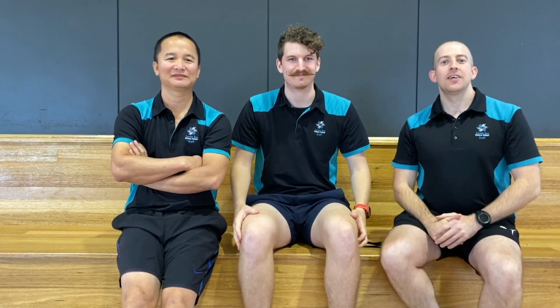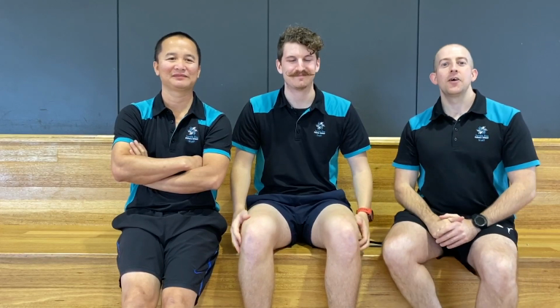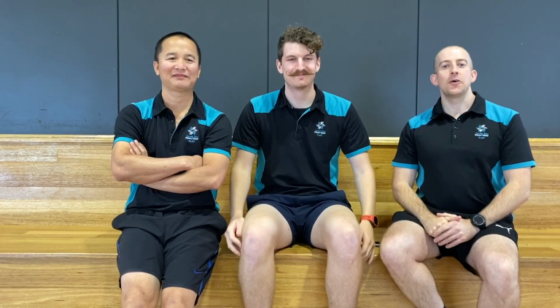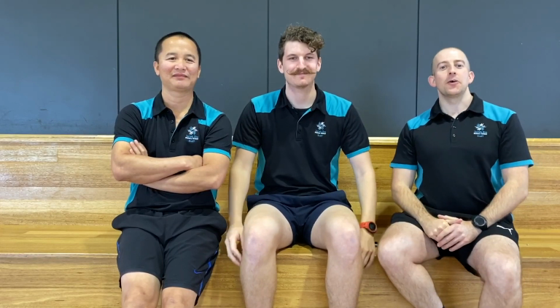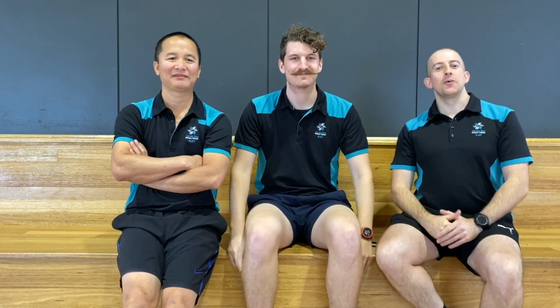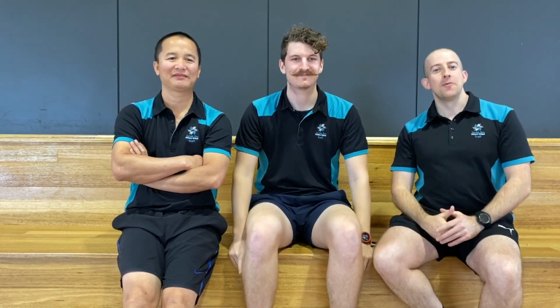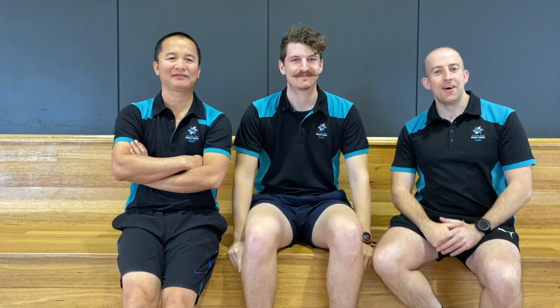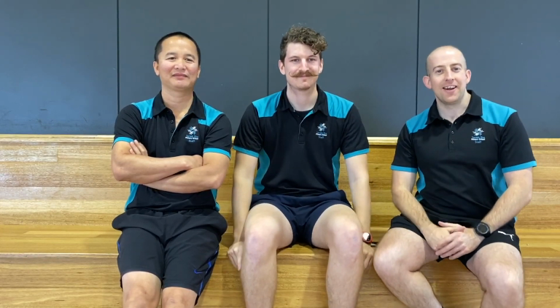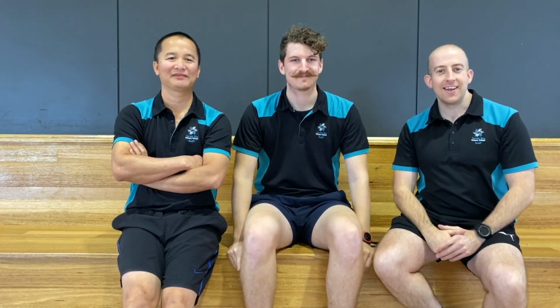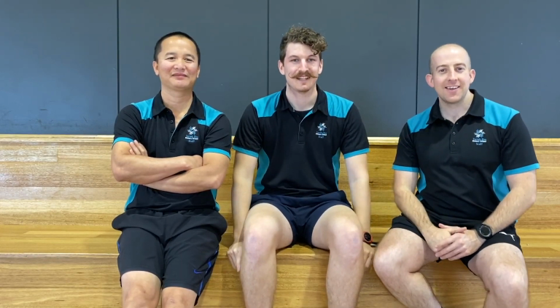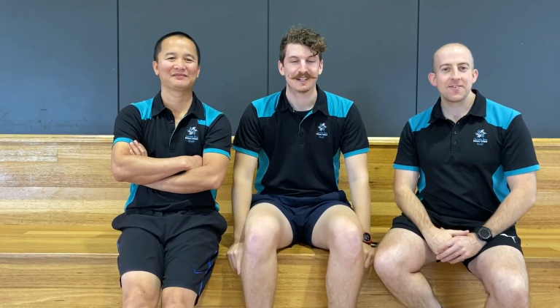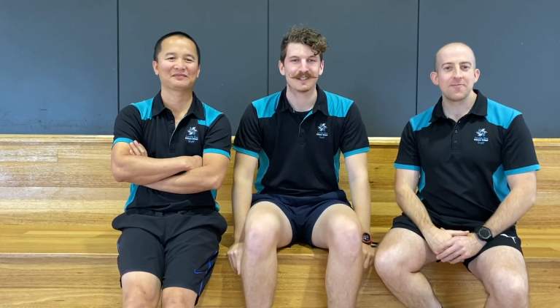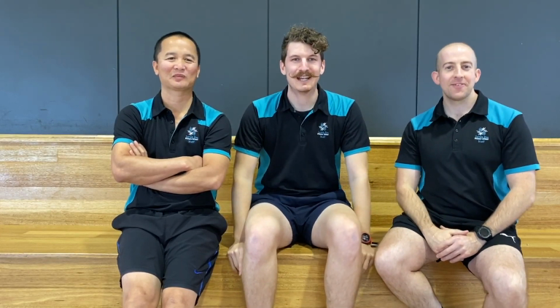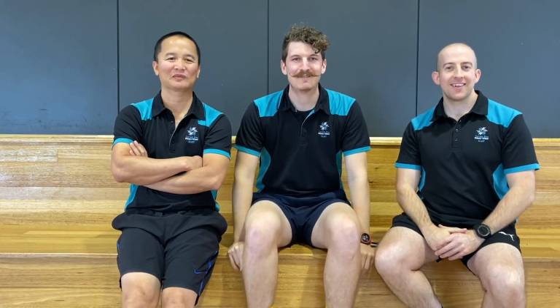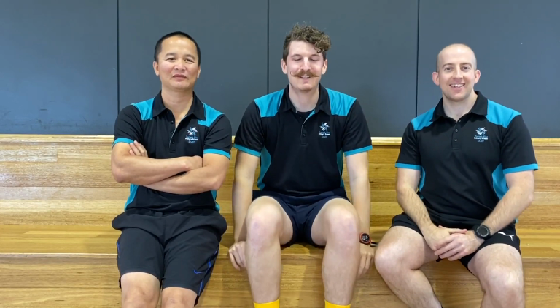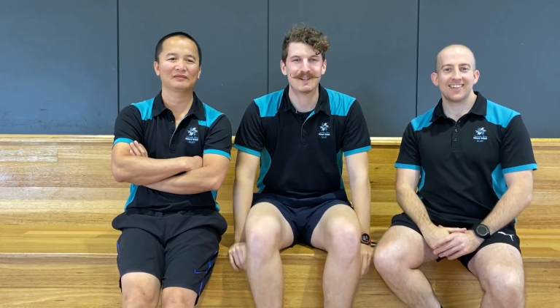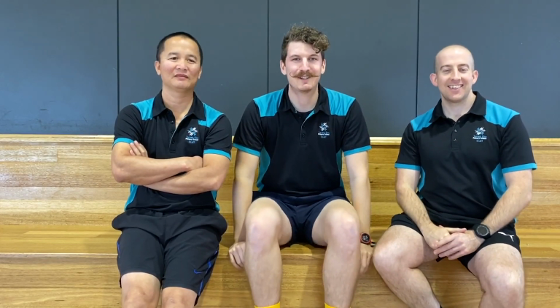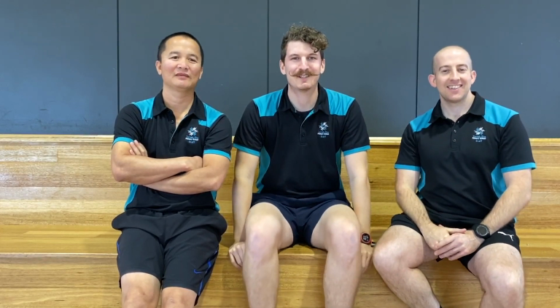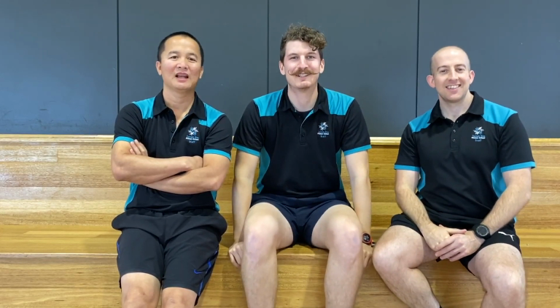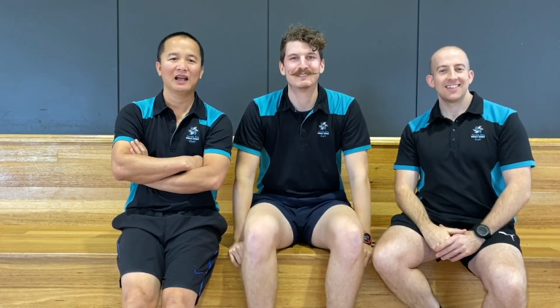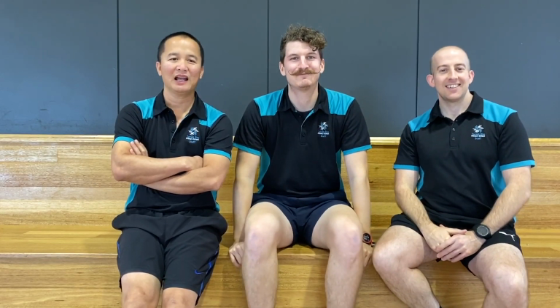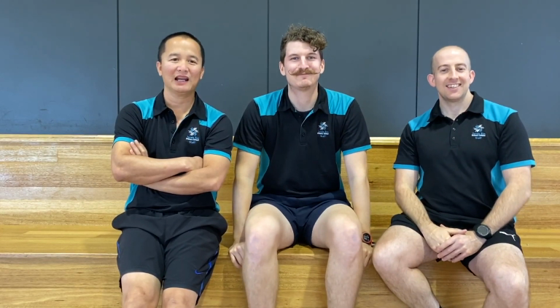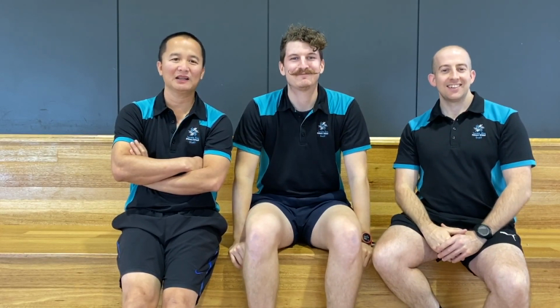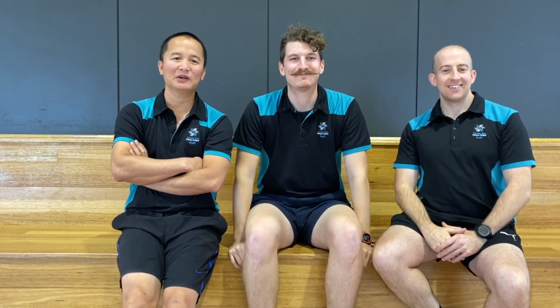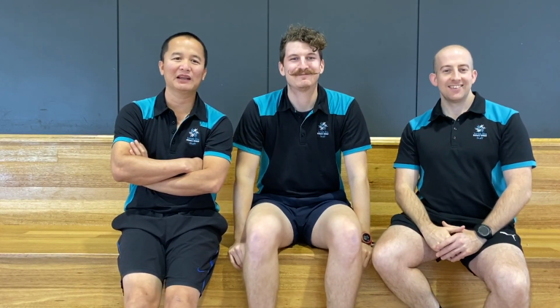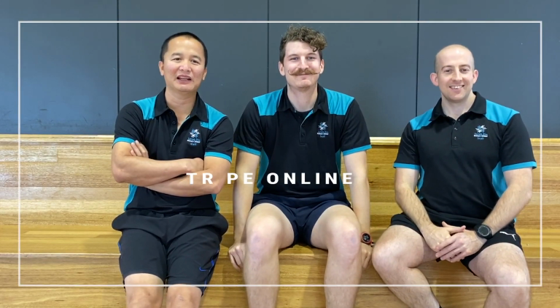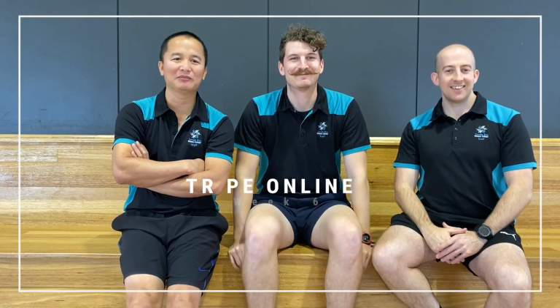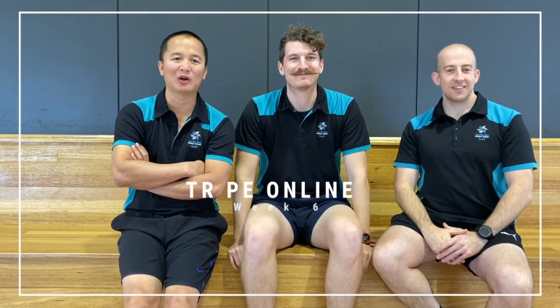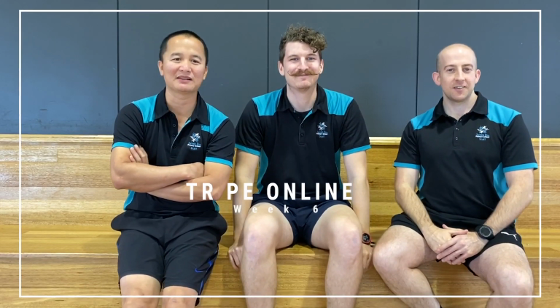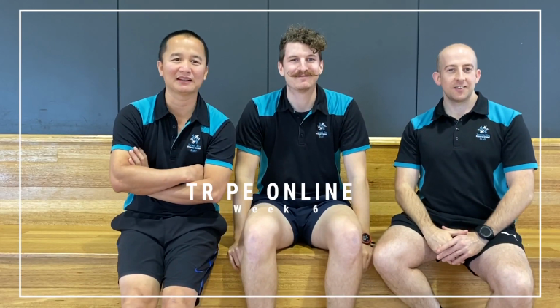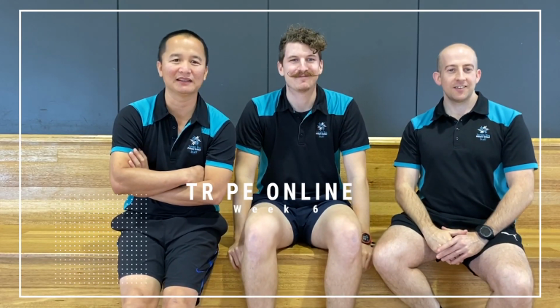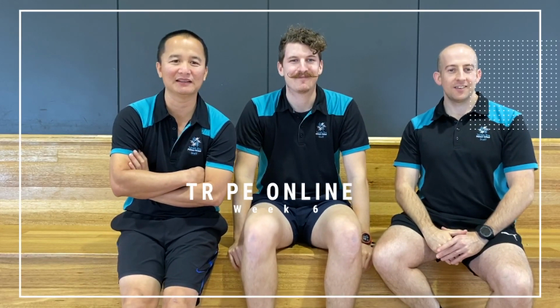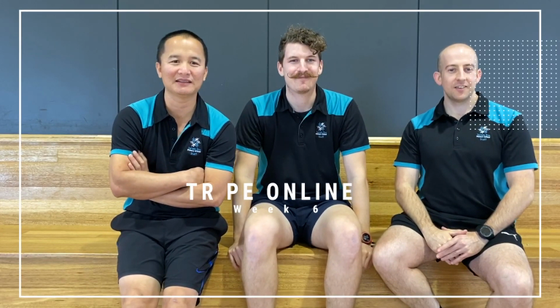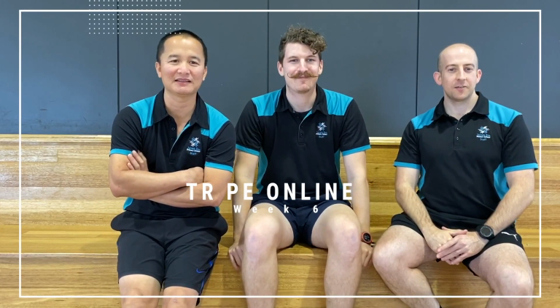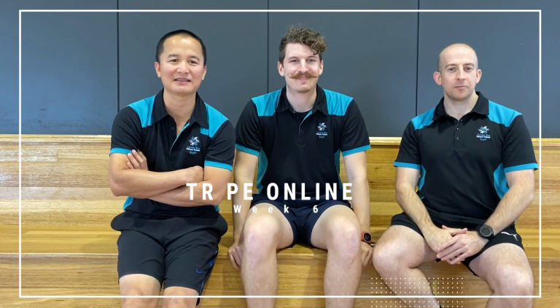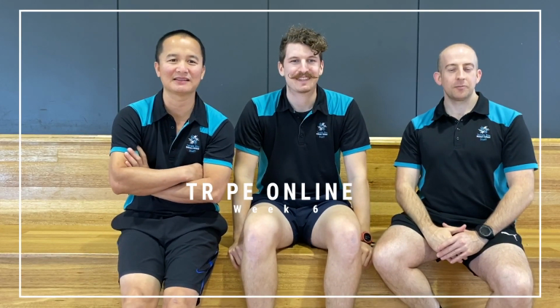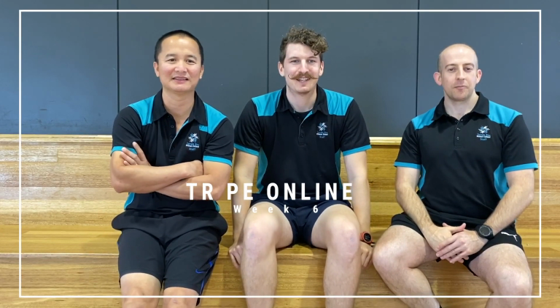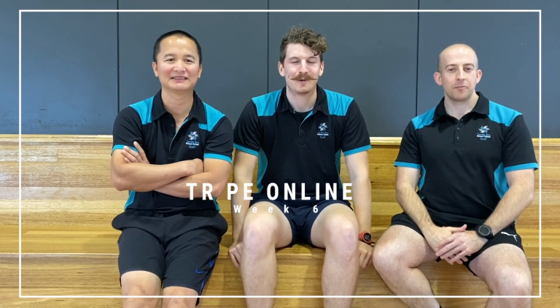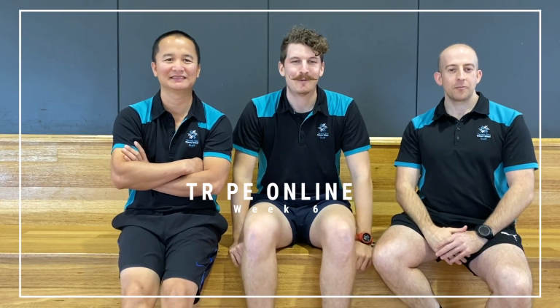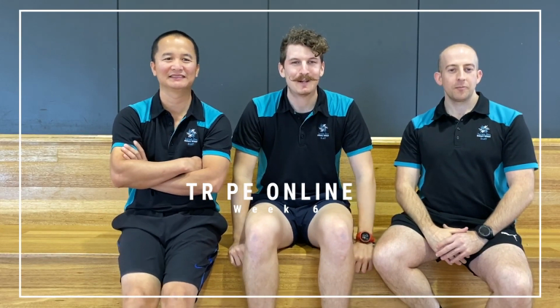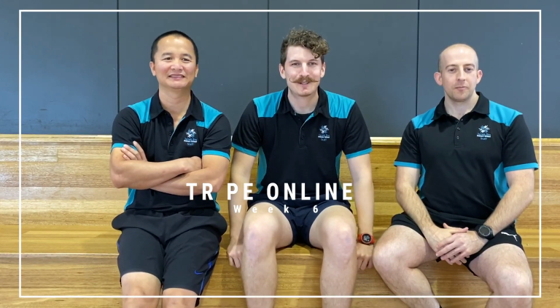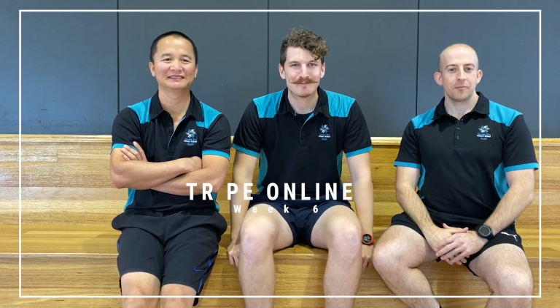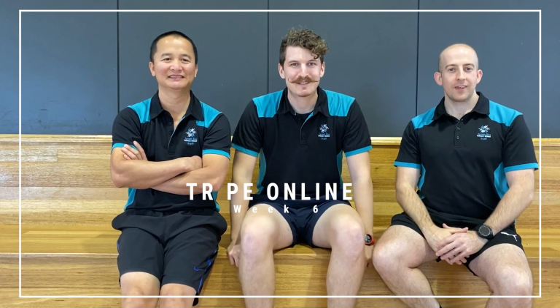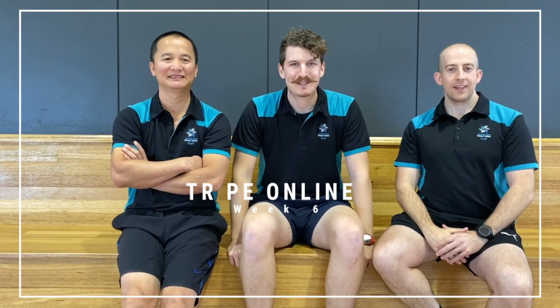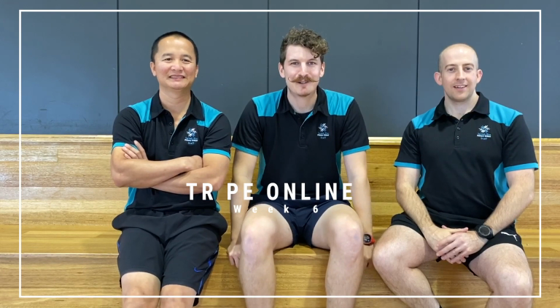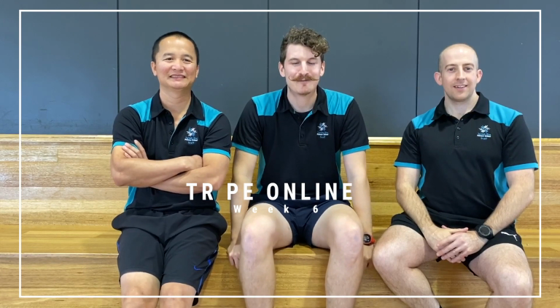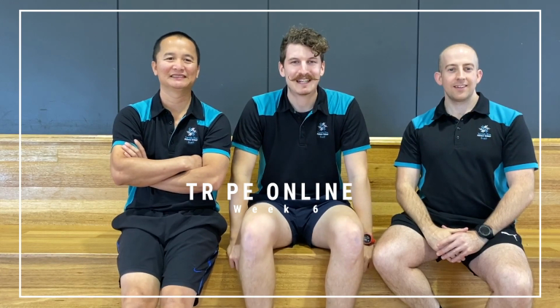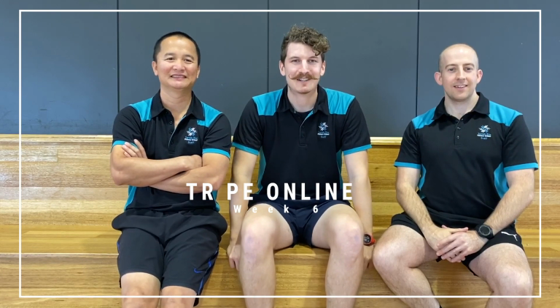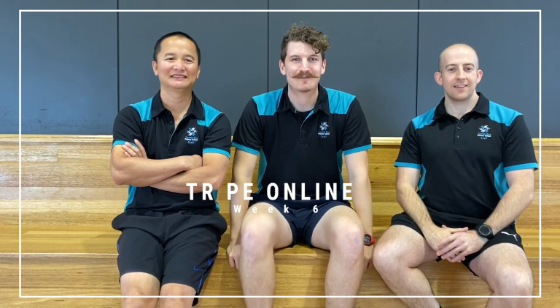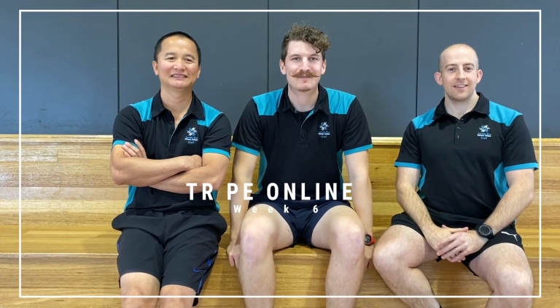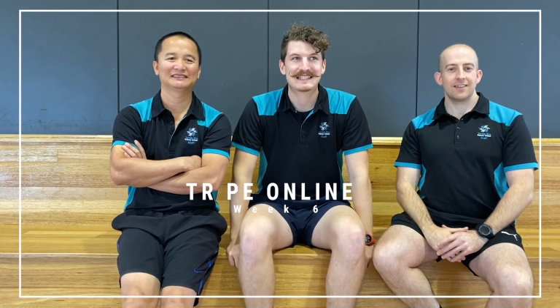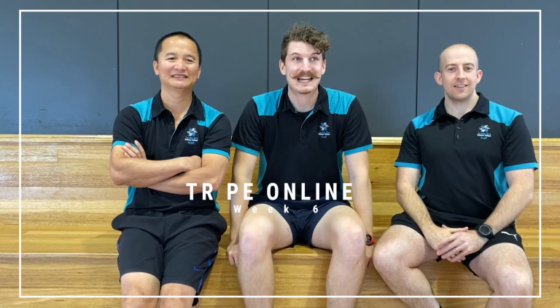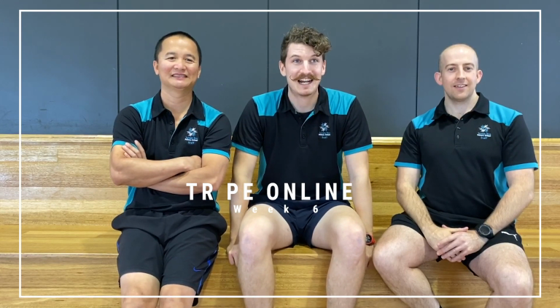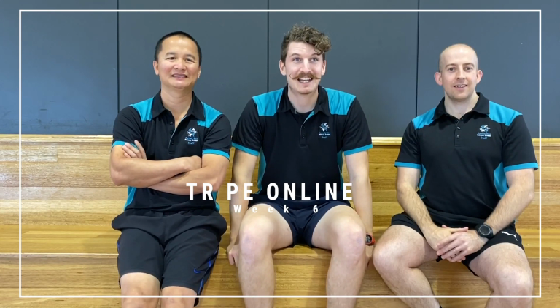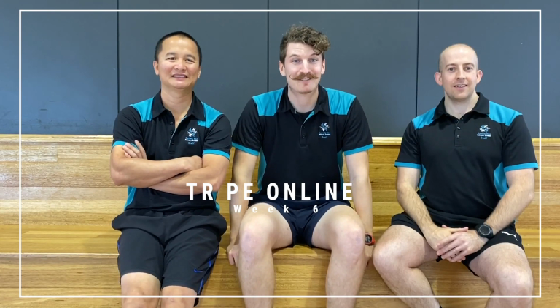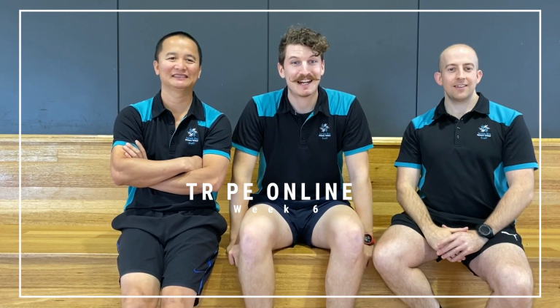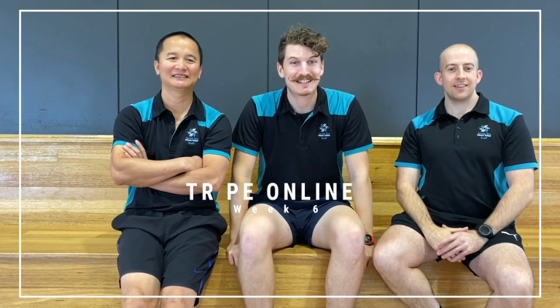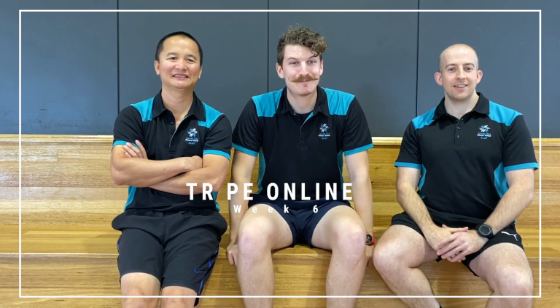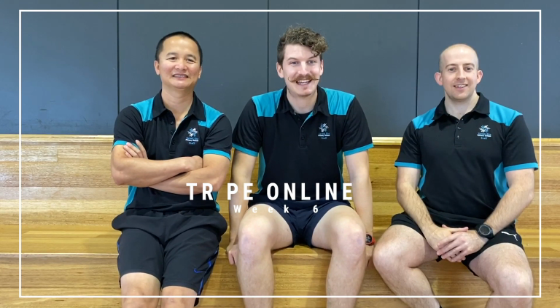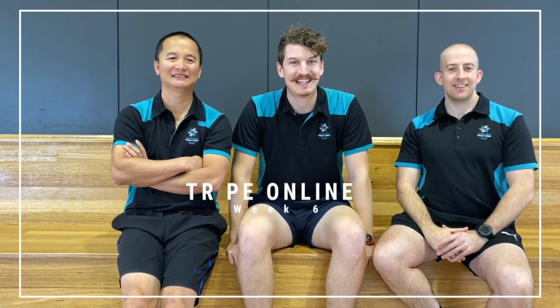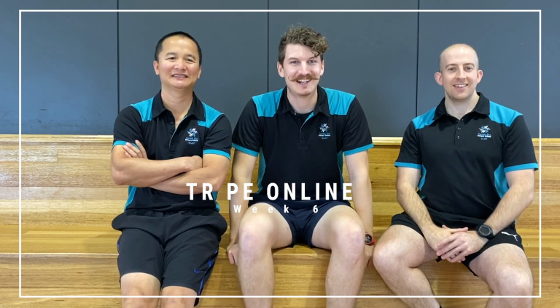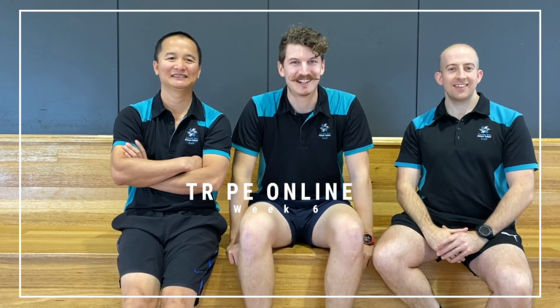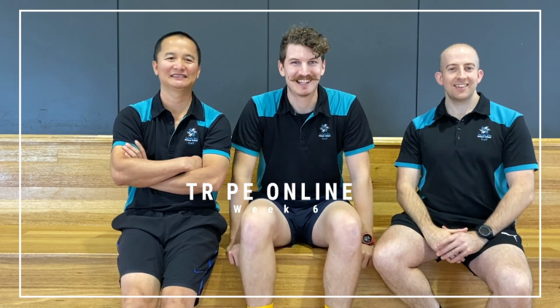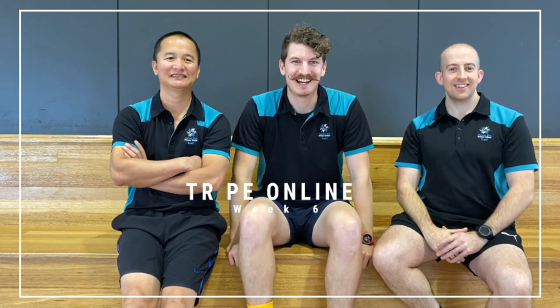Good morning, good afternoon, and good evening boys and girls. Welcome to your week of Tarnit Rise PE Online.